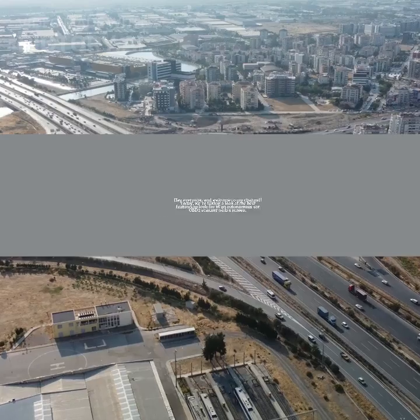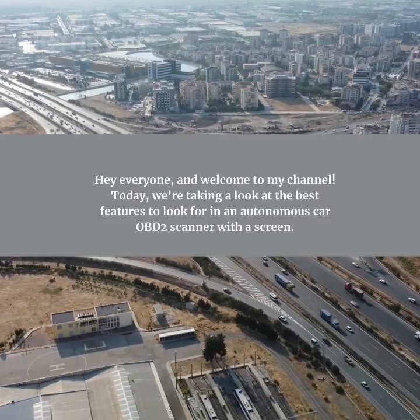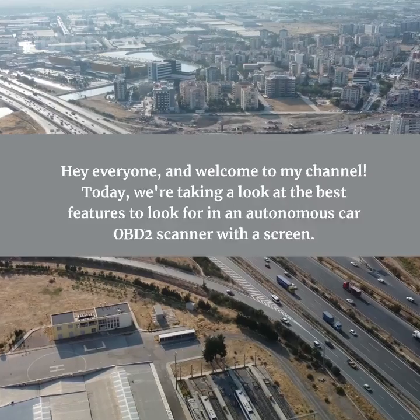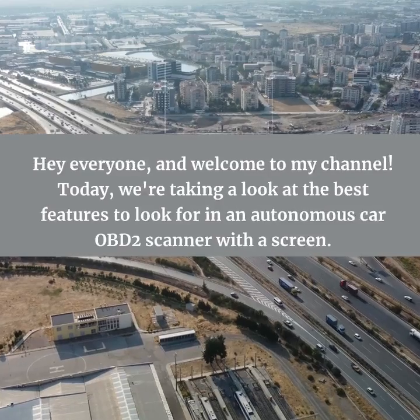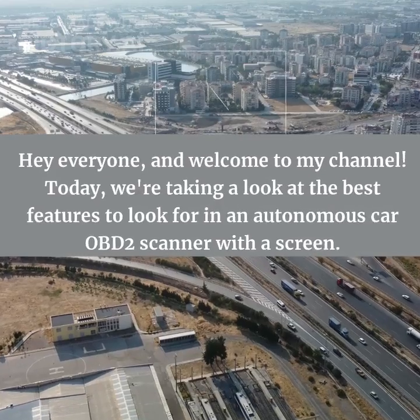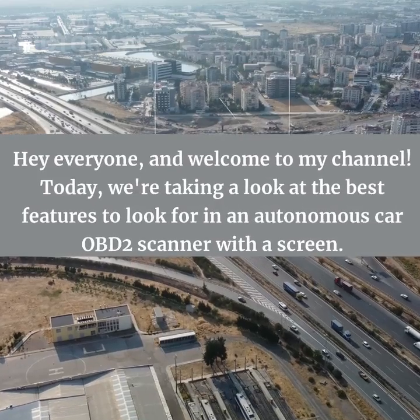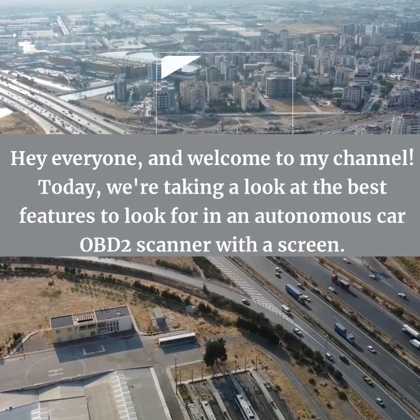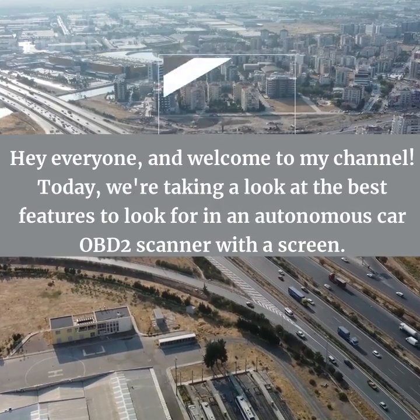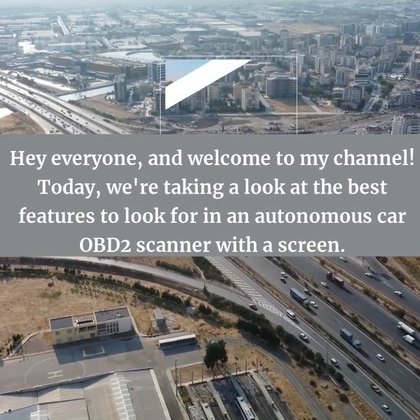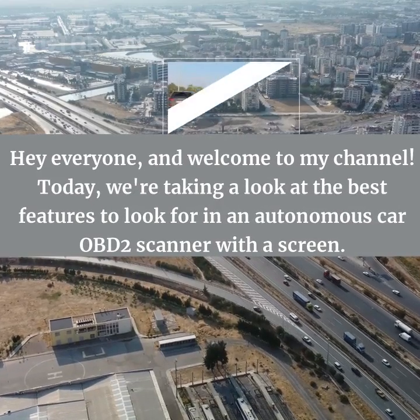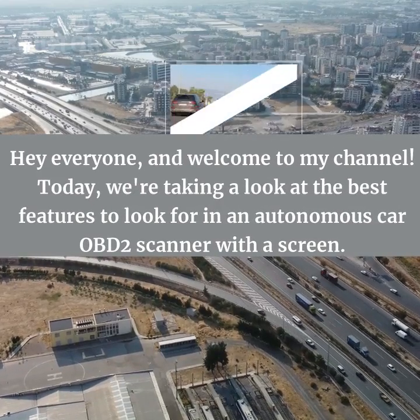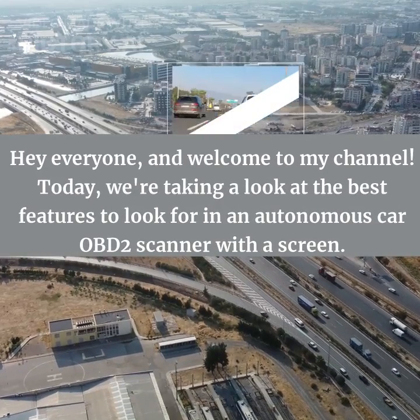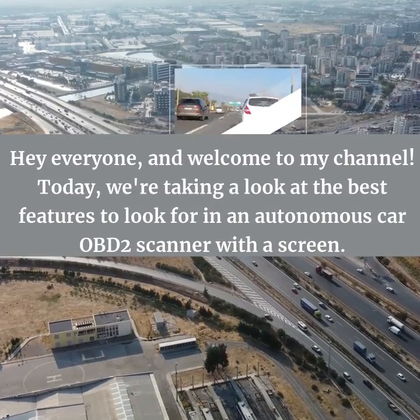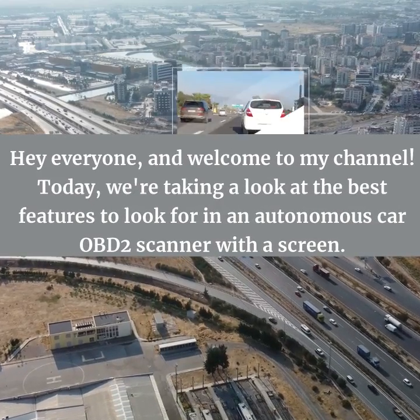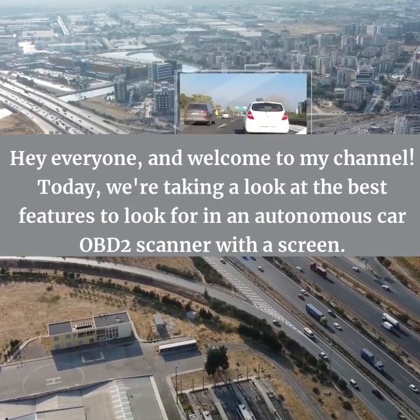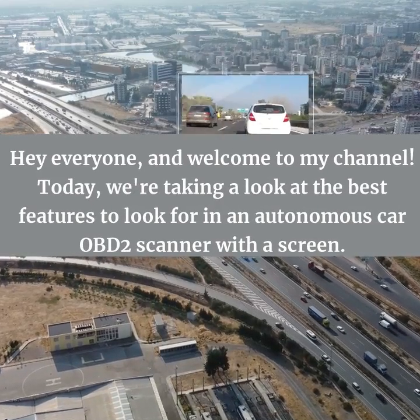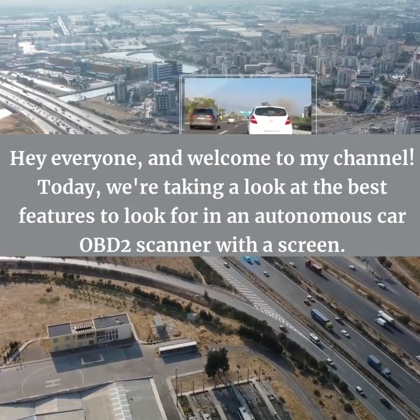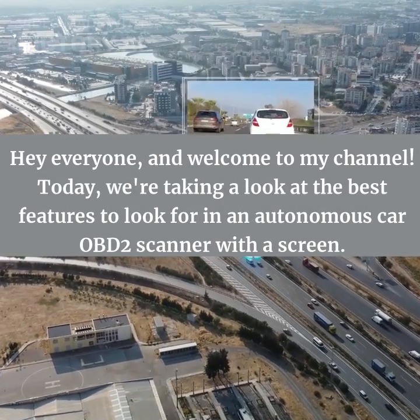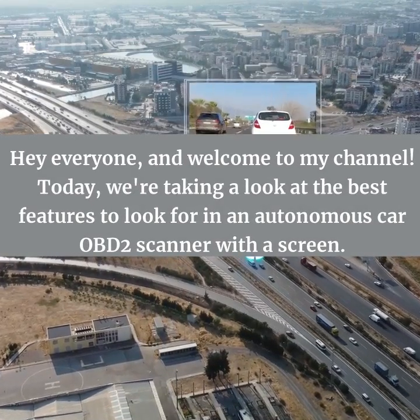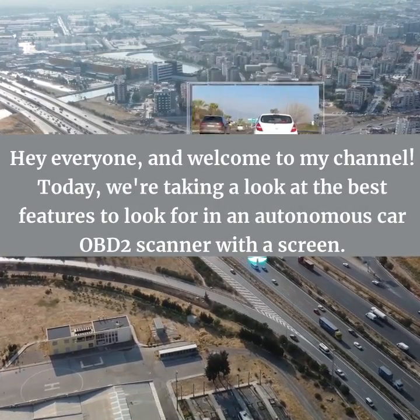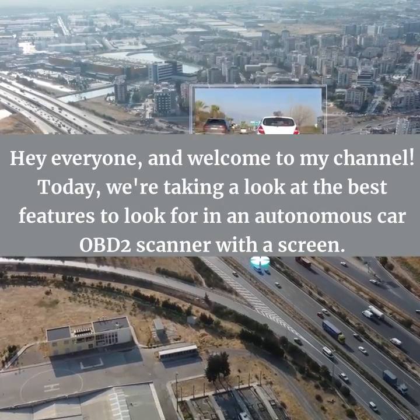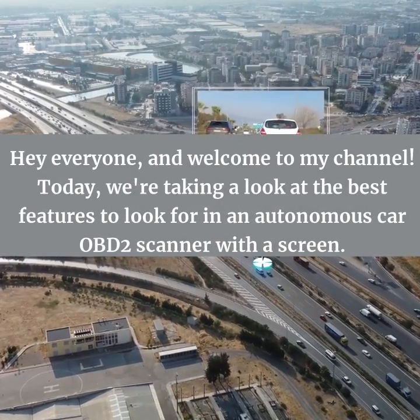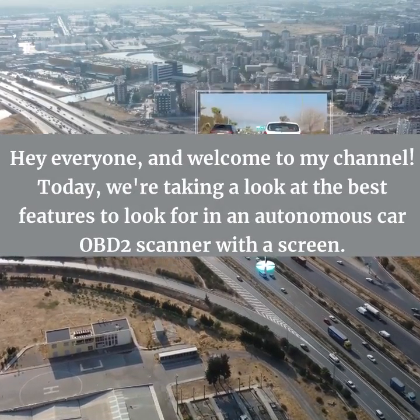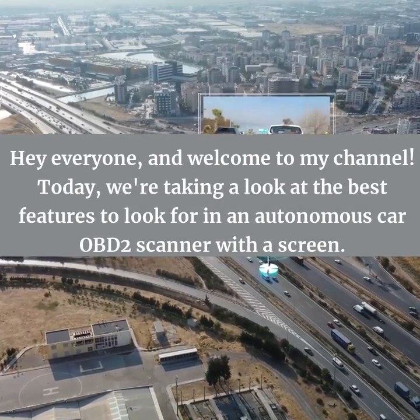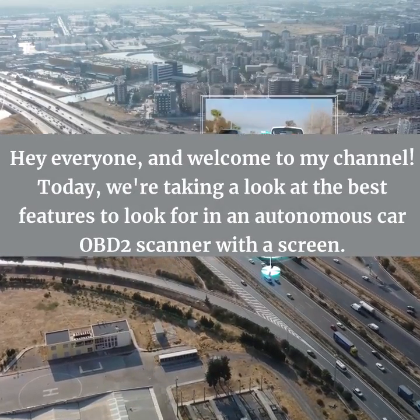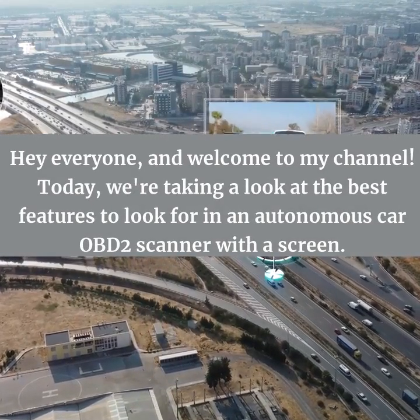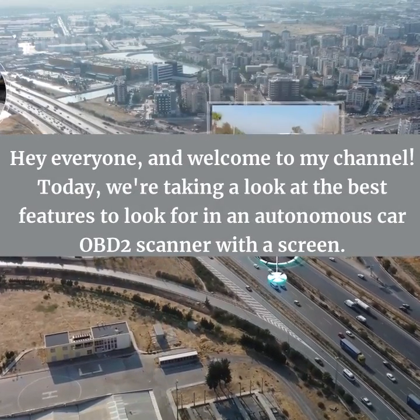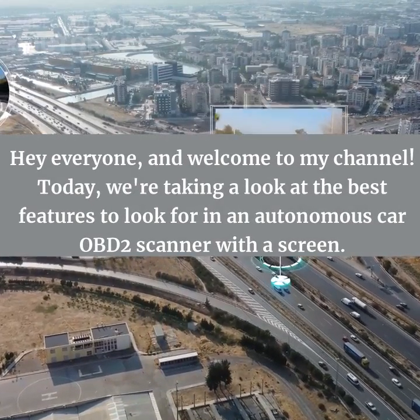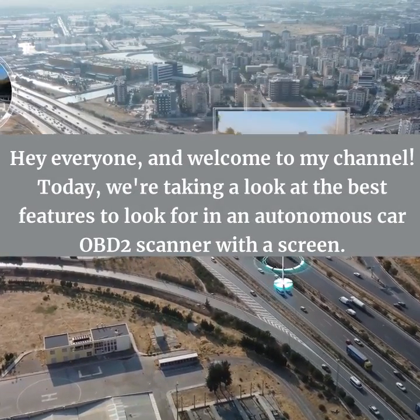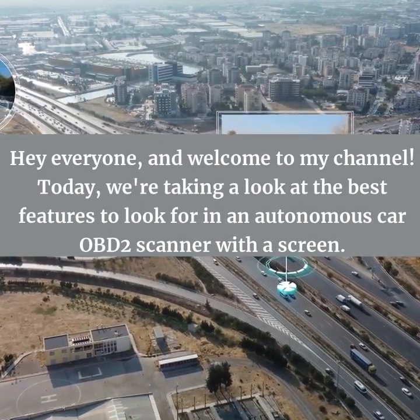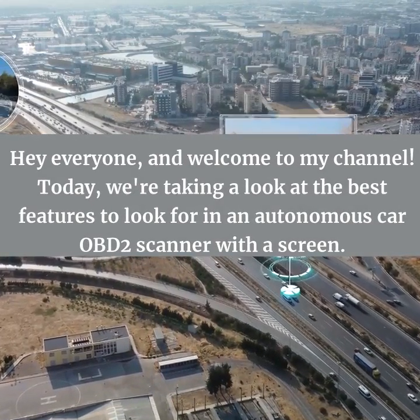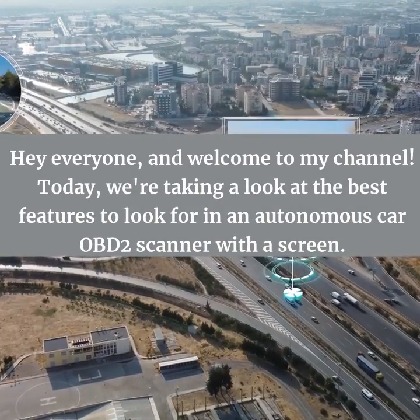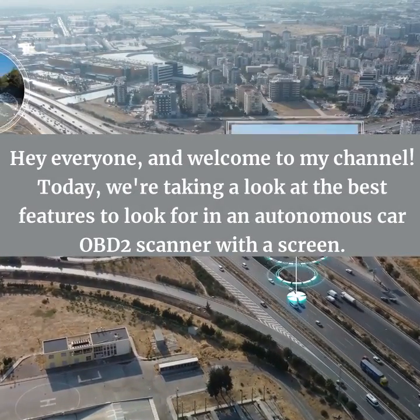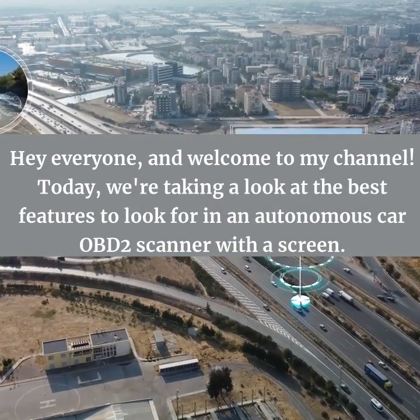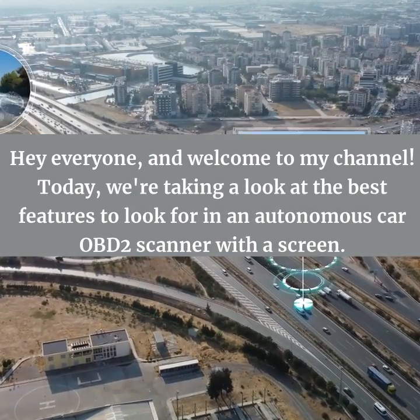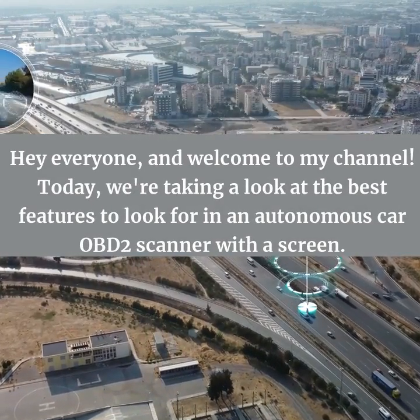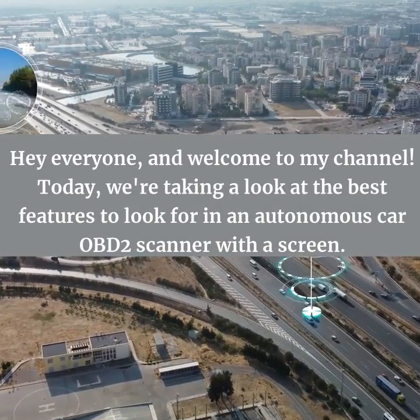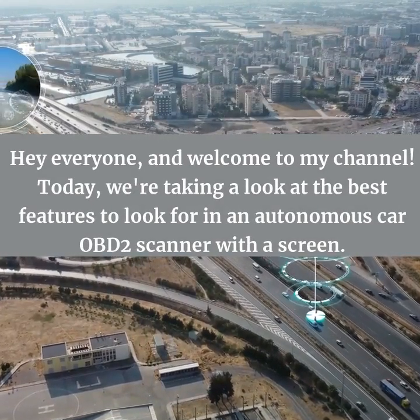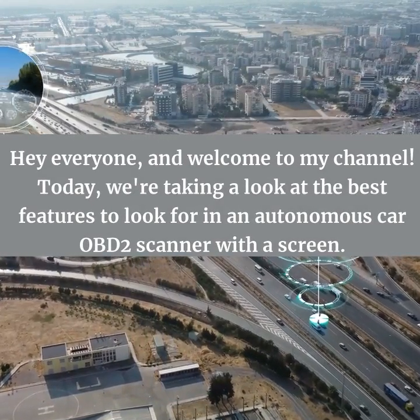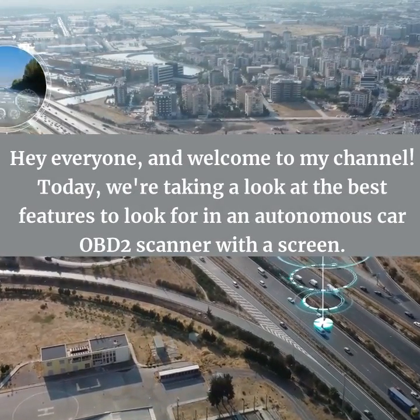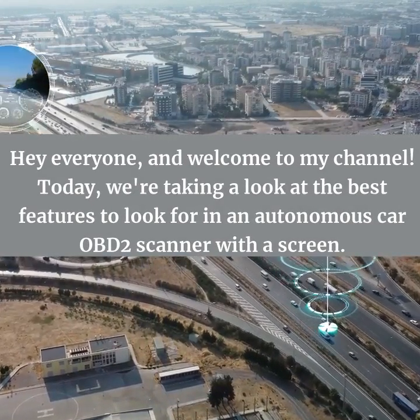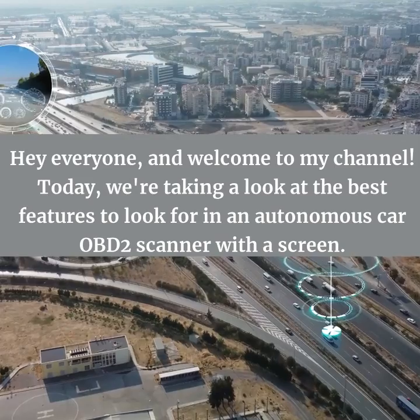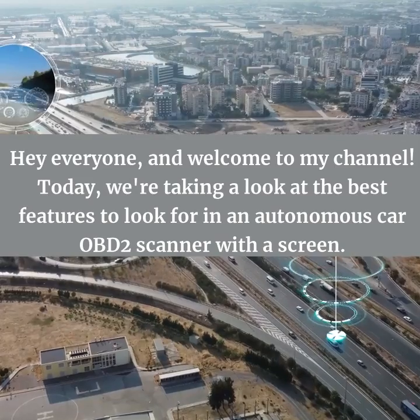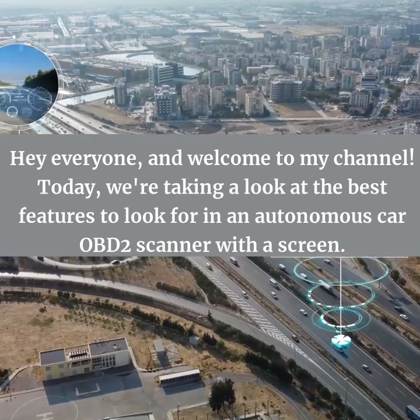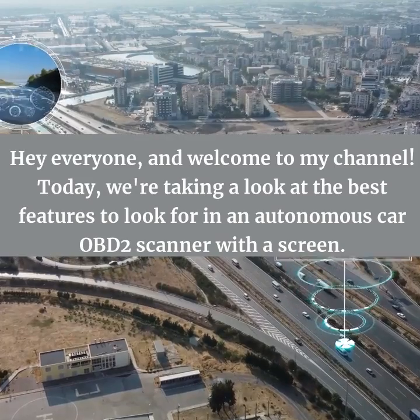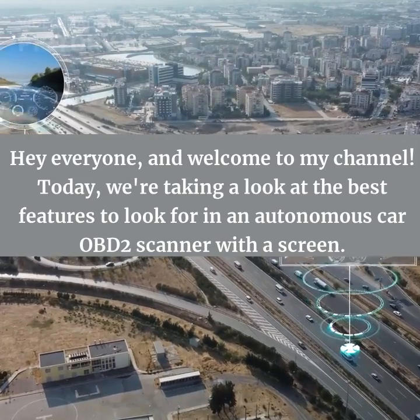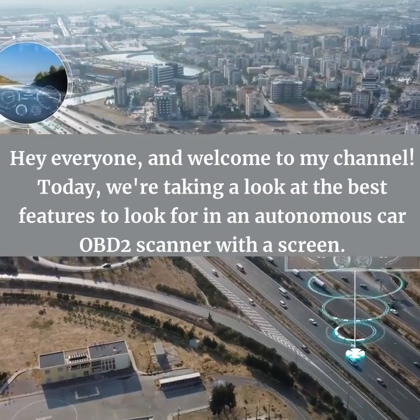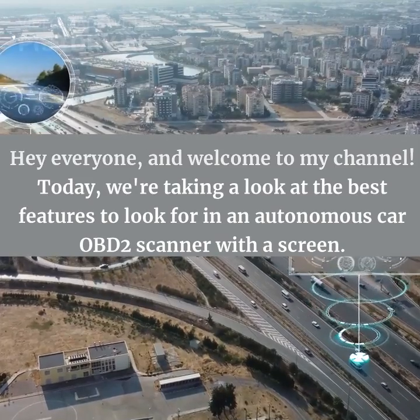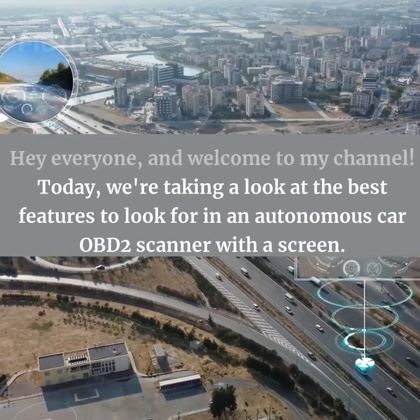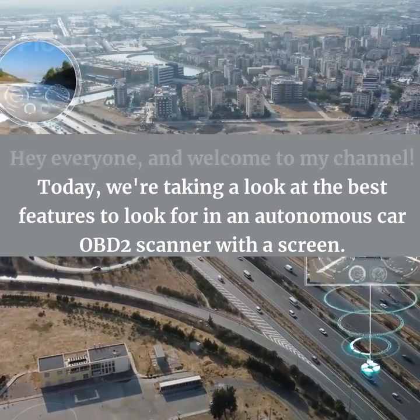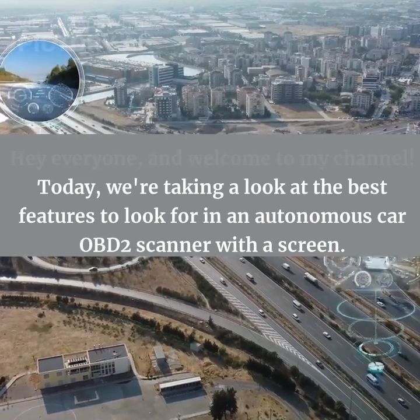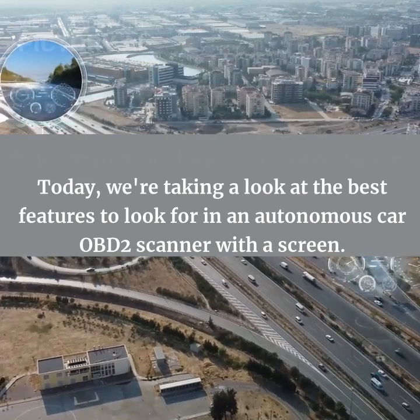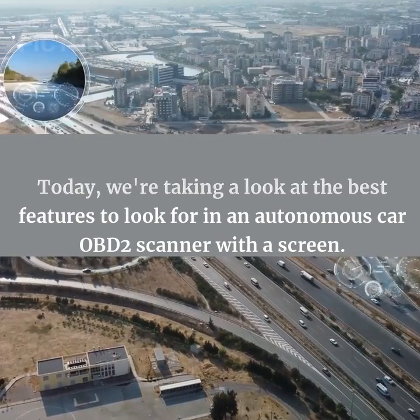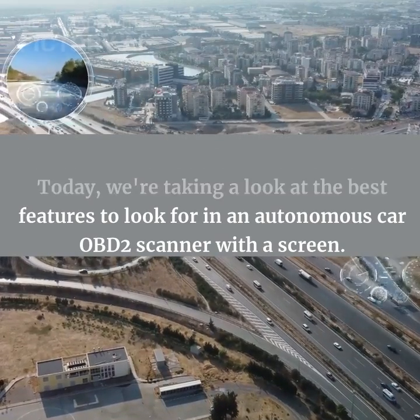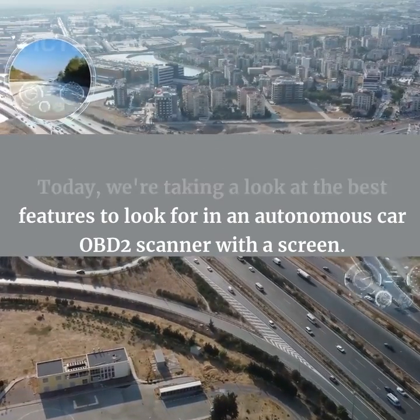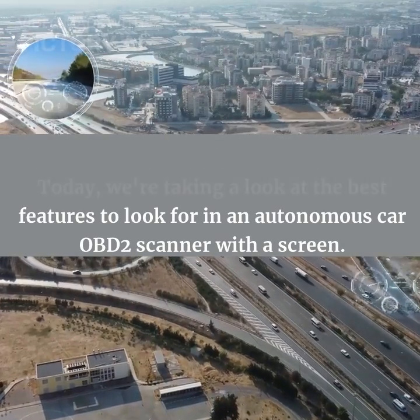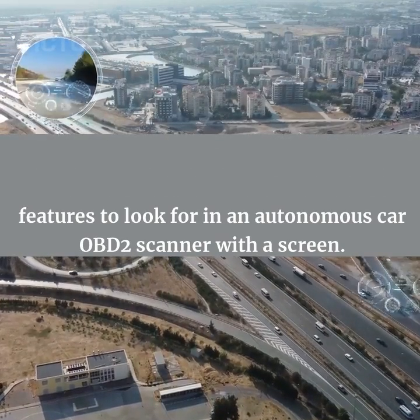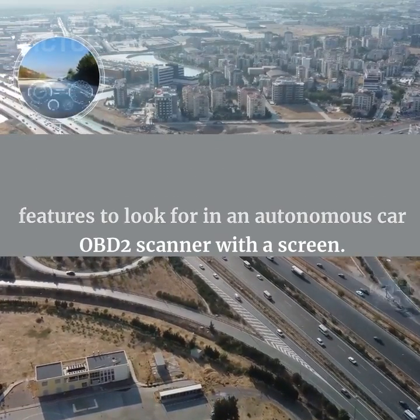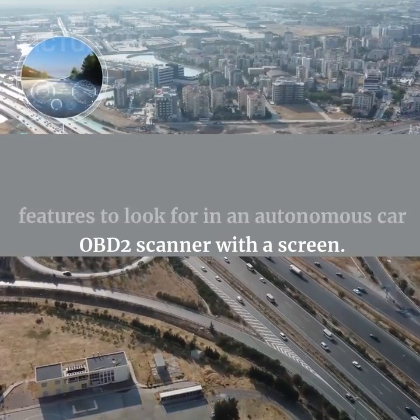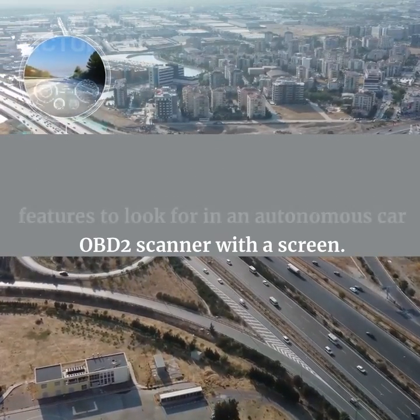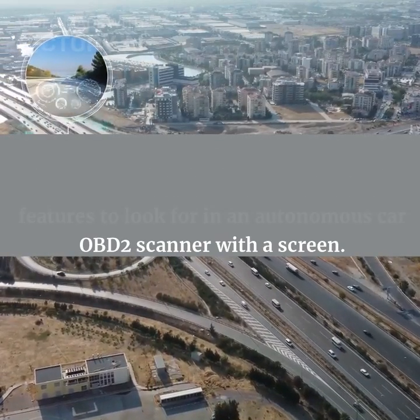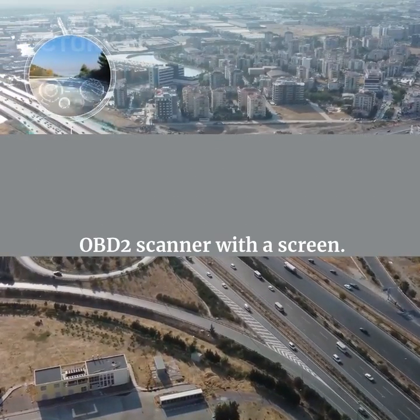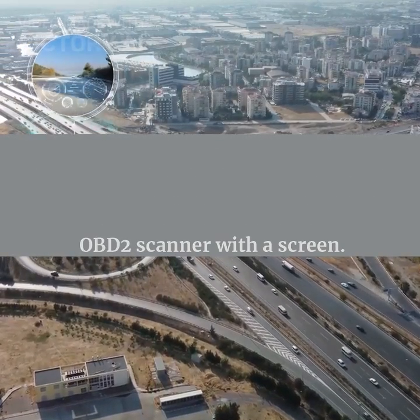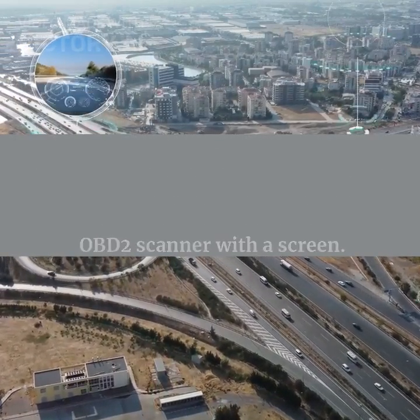Hey everyone, and welcome to my channel. Today, we're taking a look at the best features to look for in an autonomous car OBD2 scanner with a screen.